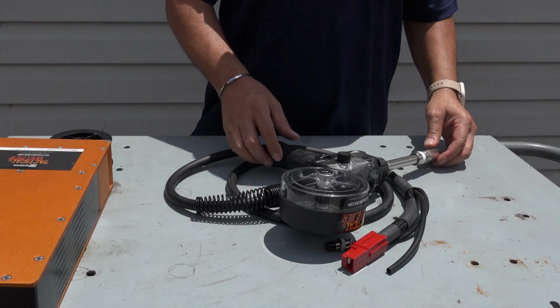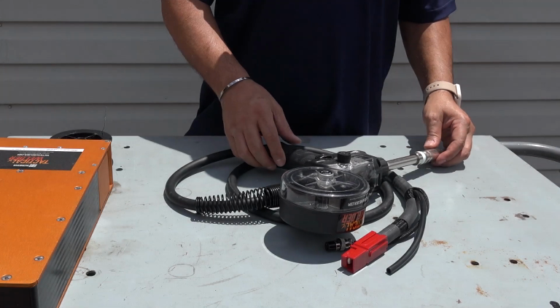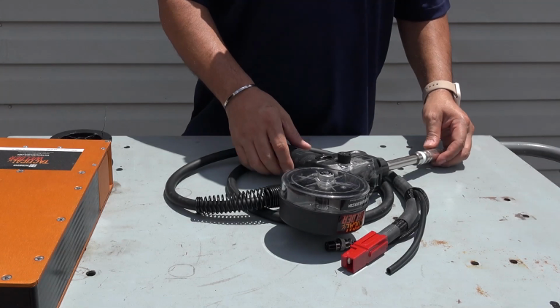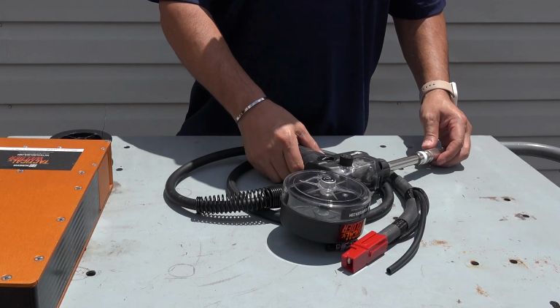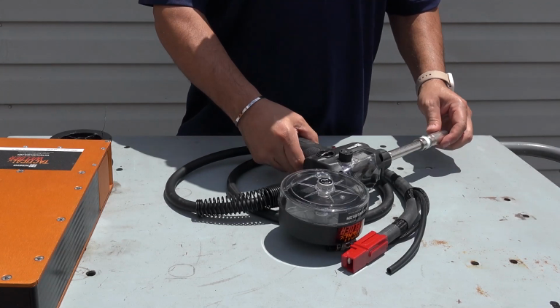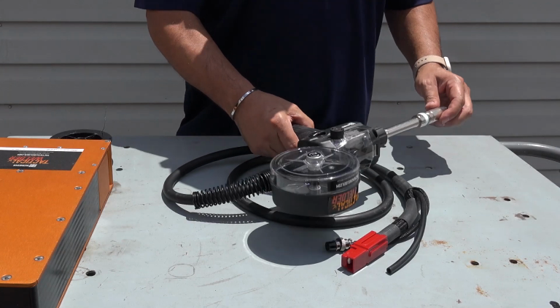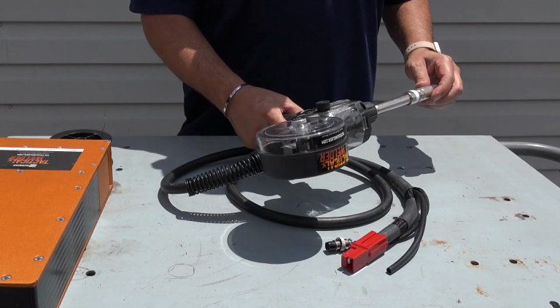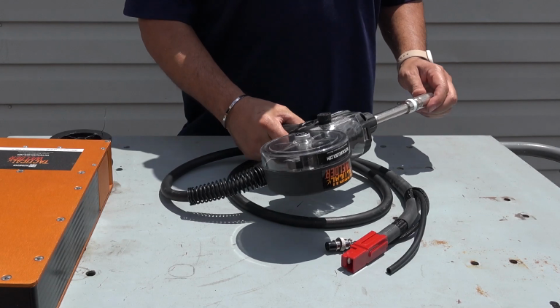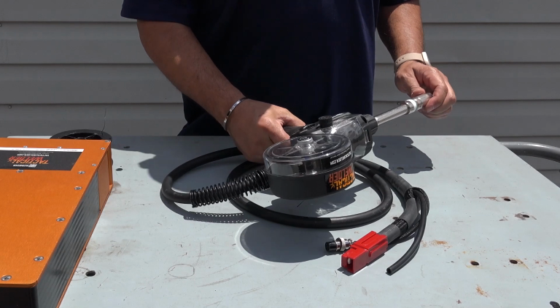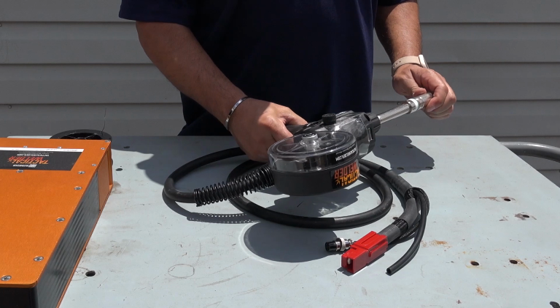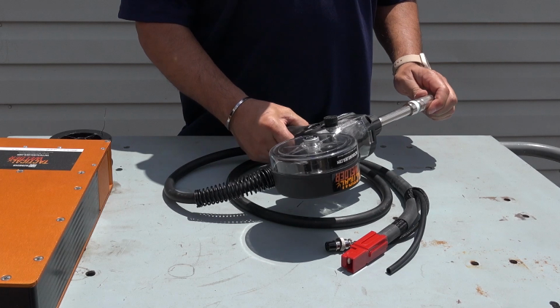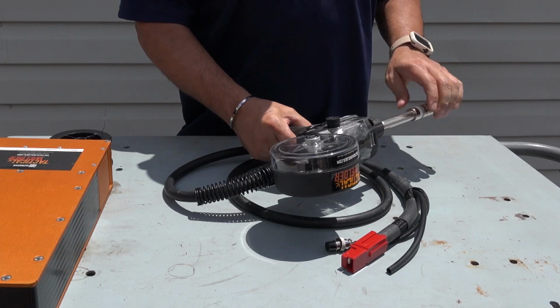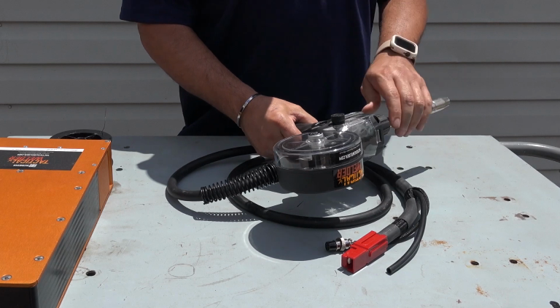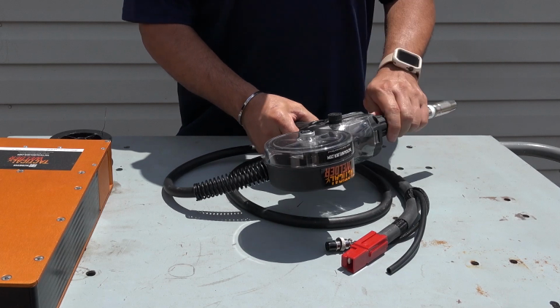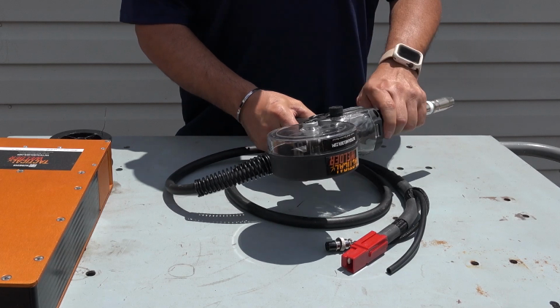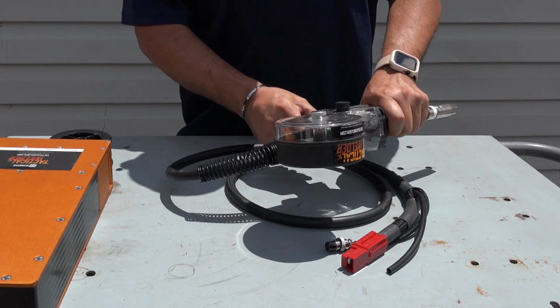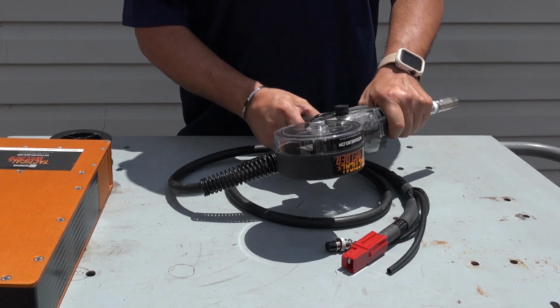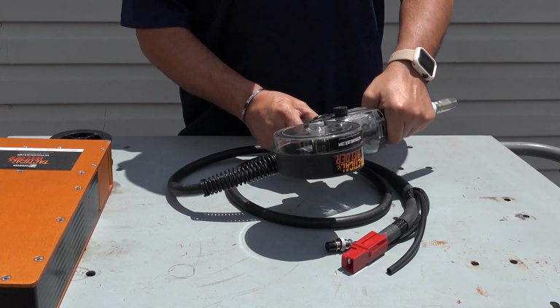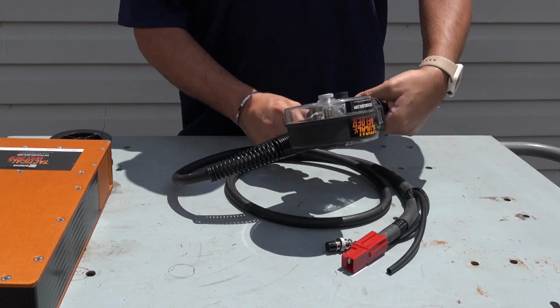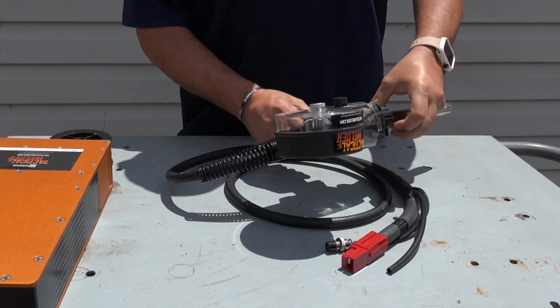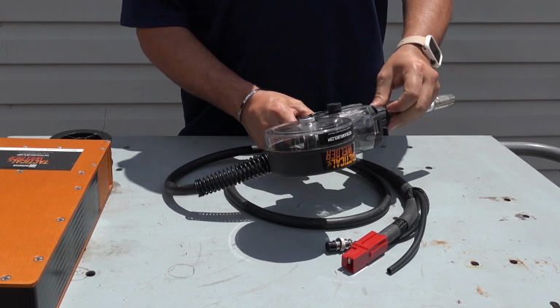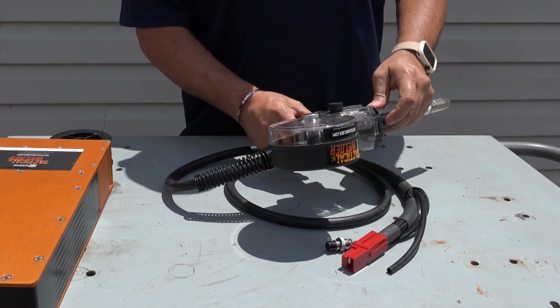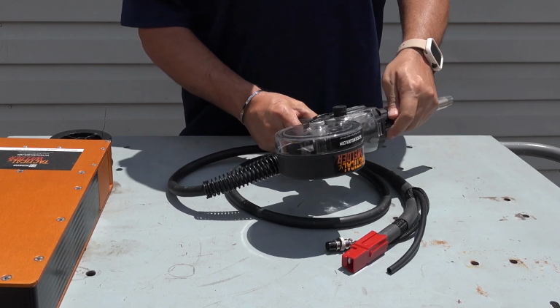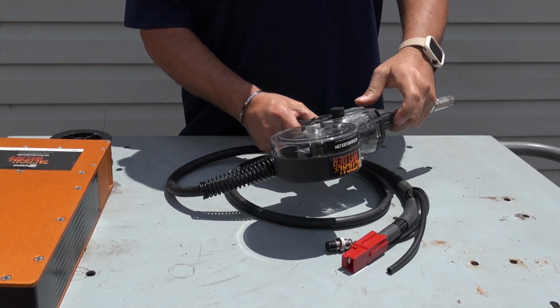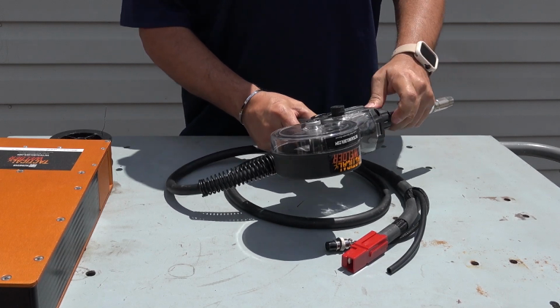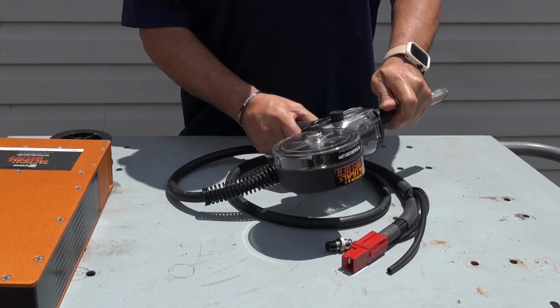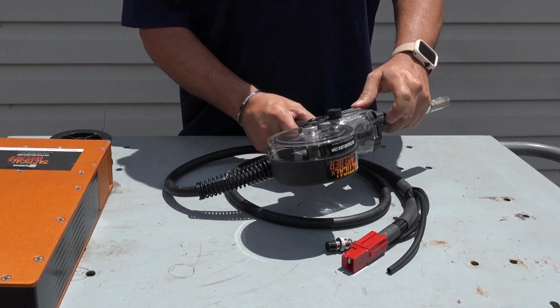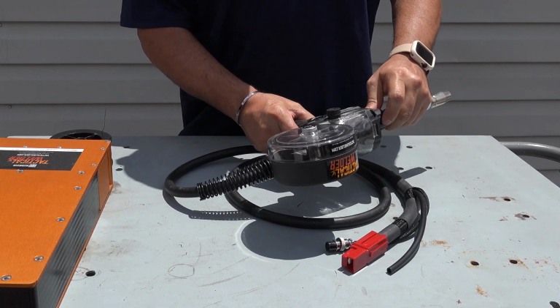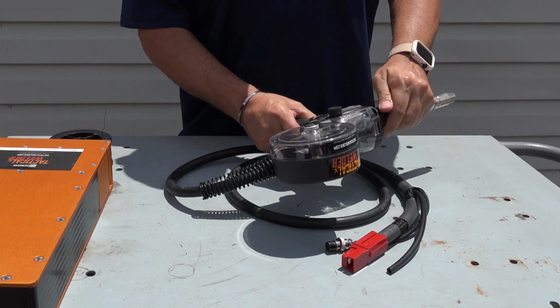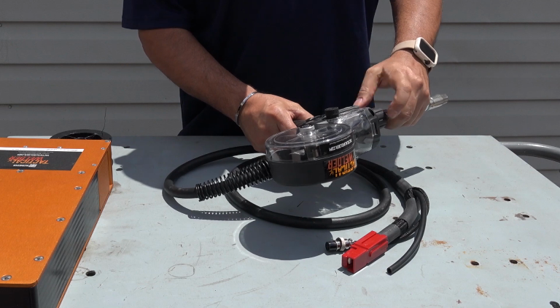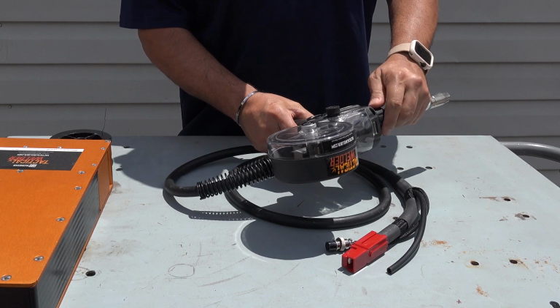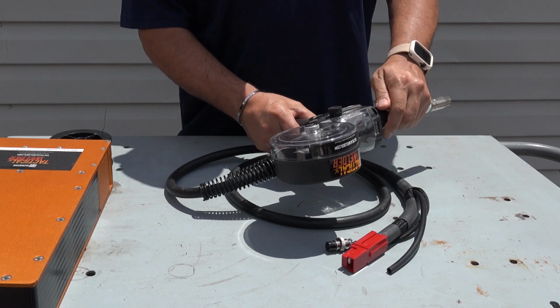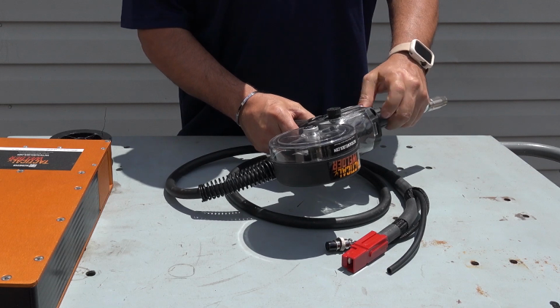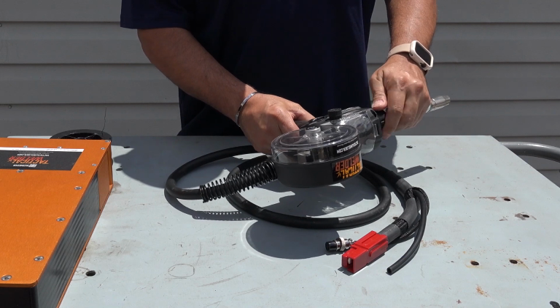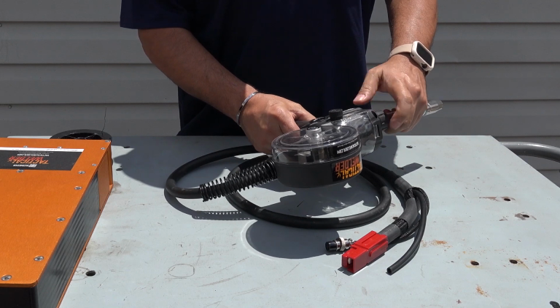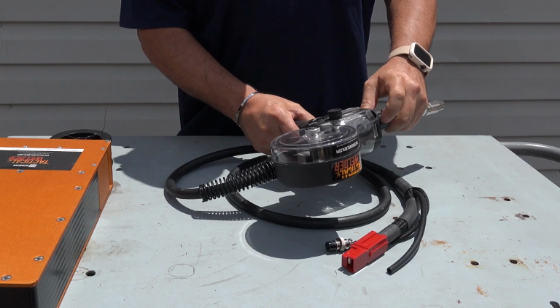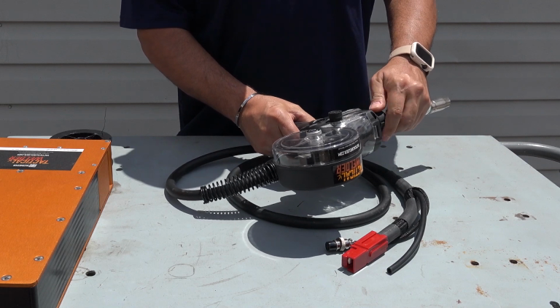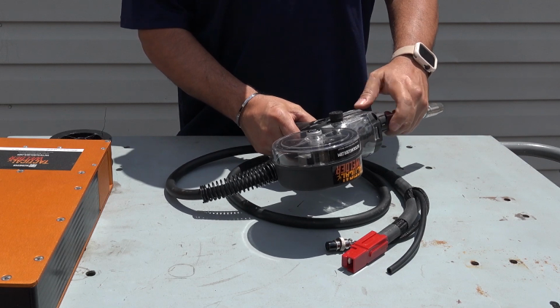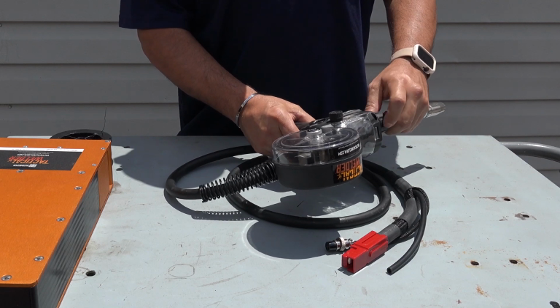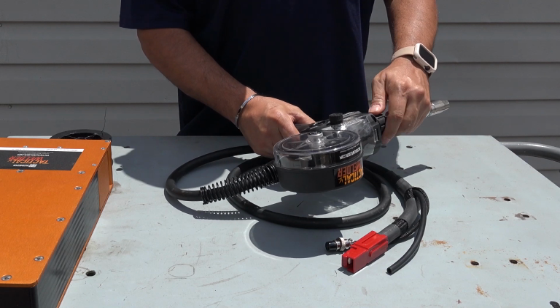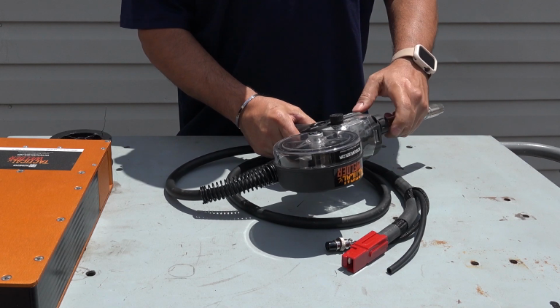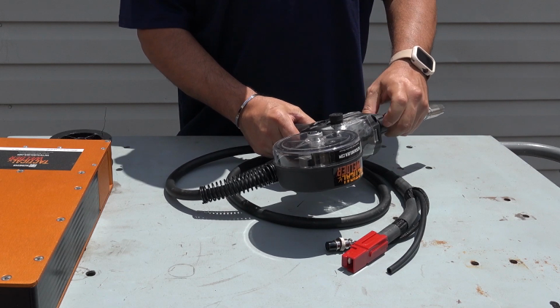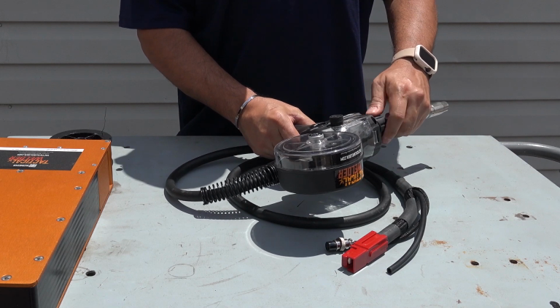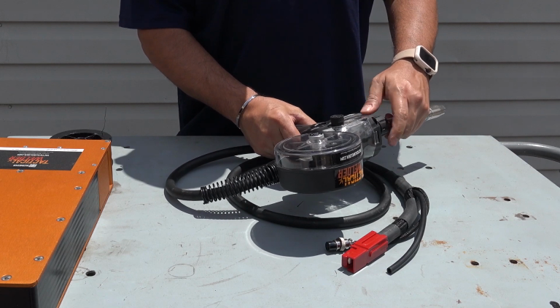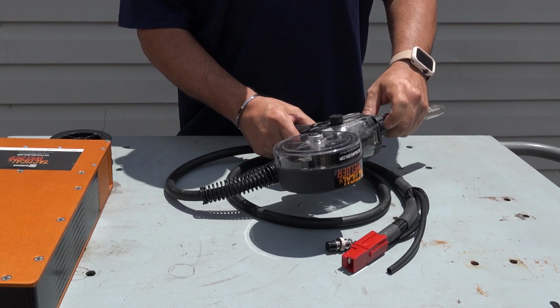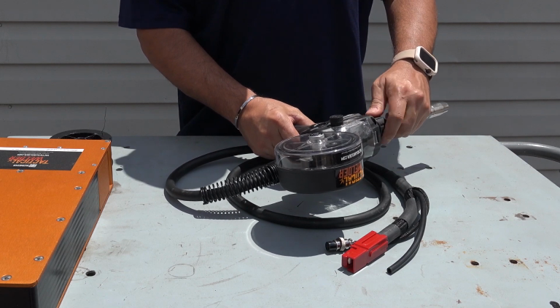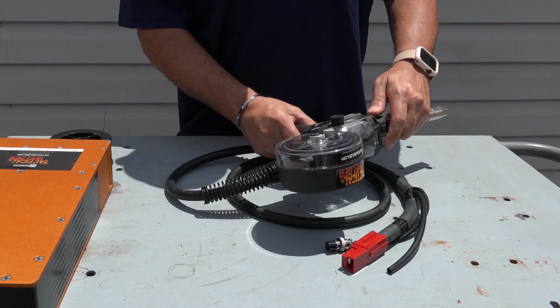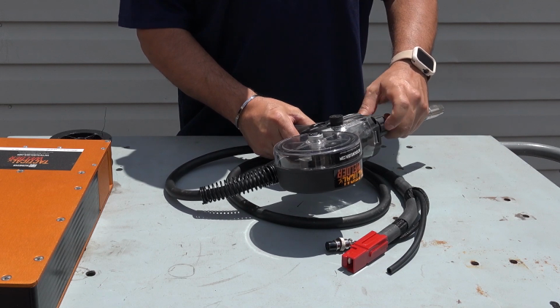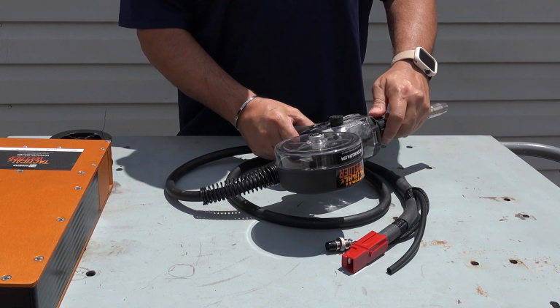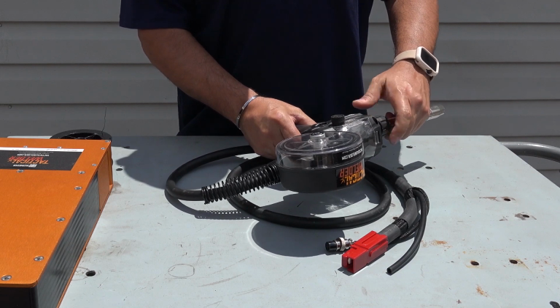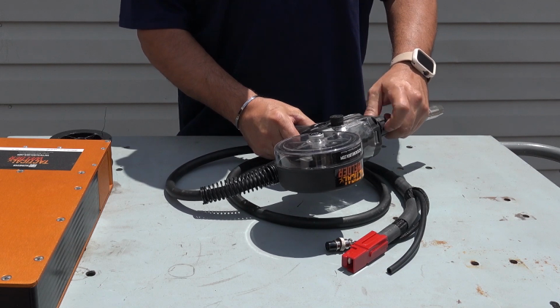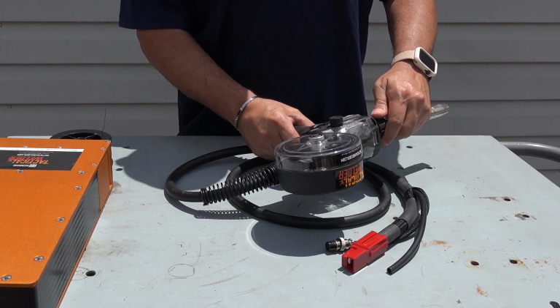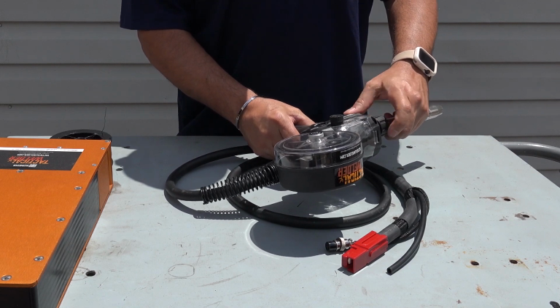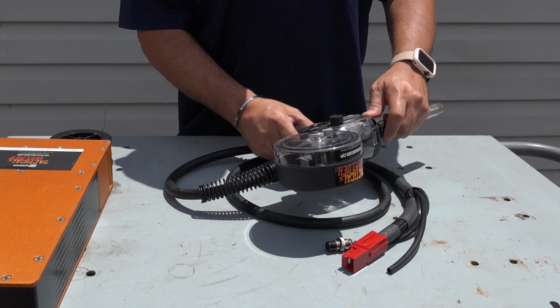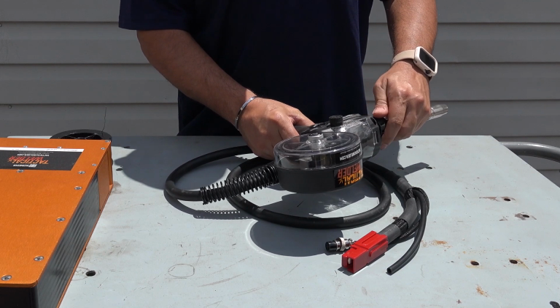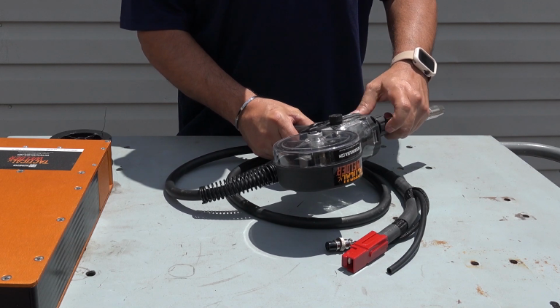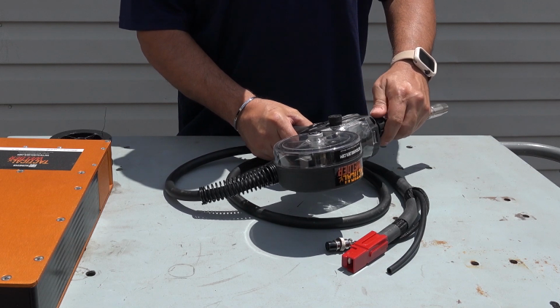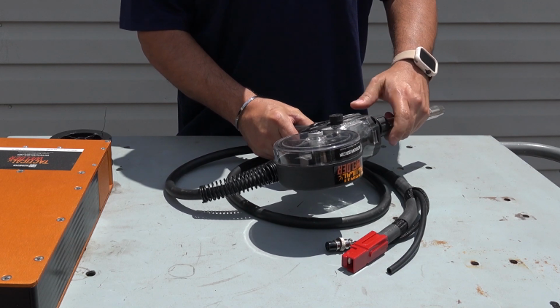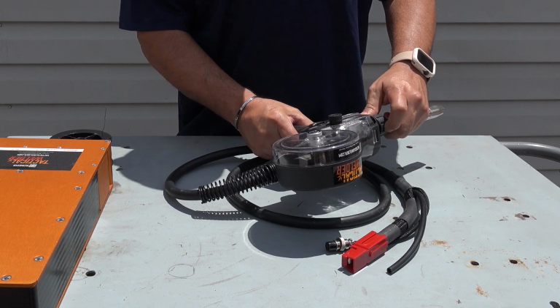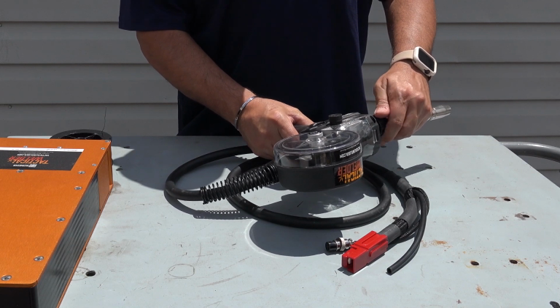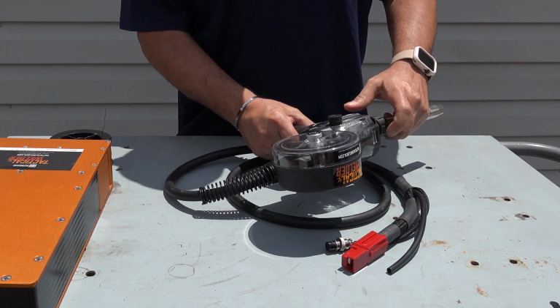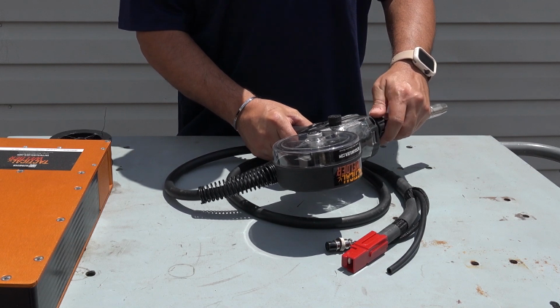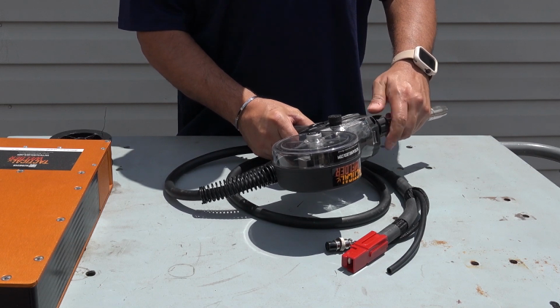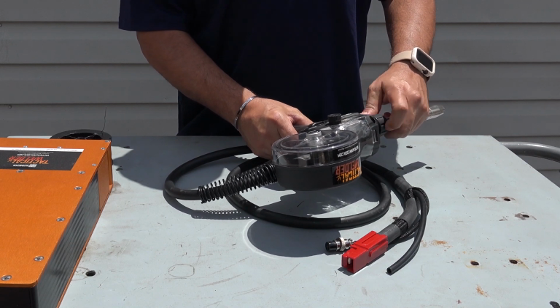Remove the swan neck nozzle assembly and disconnect each of the parts from each other. Also, remove the wire liner brass.